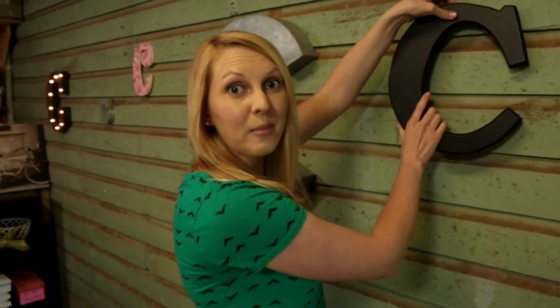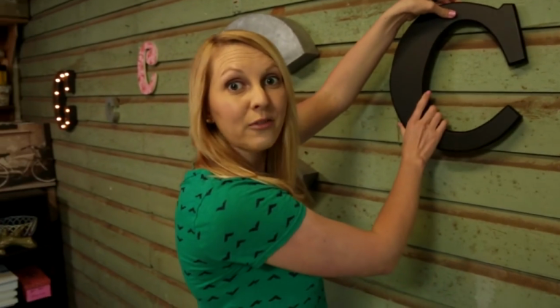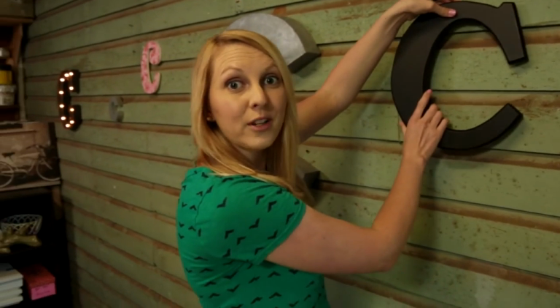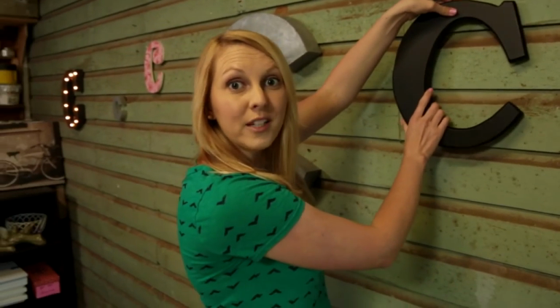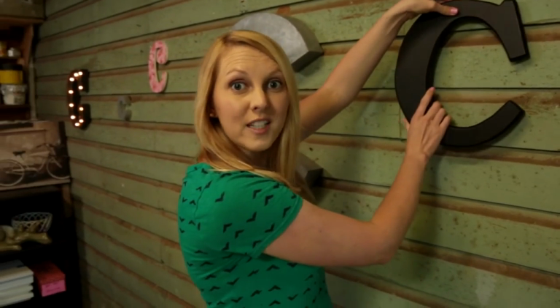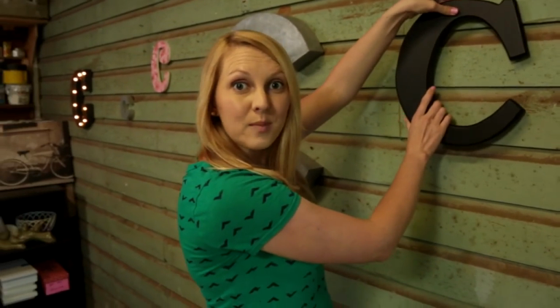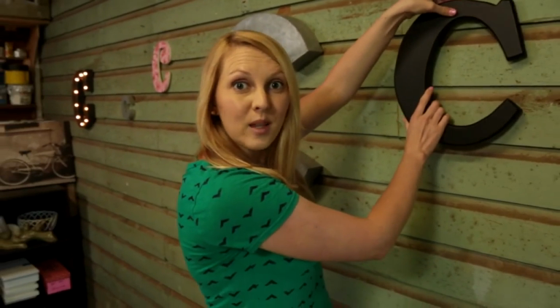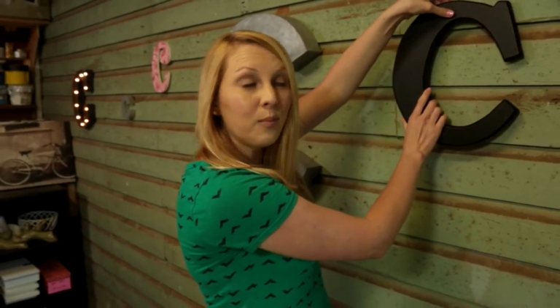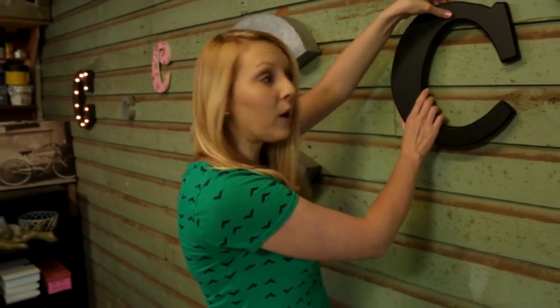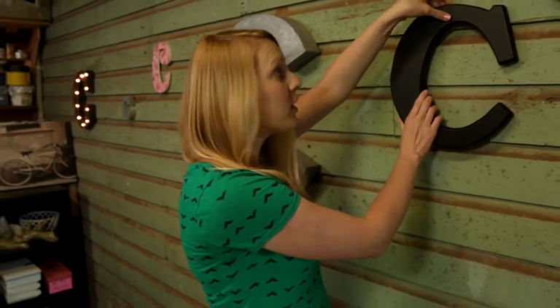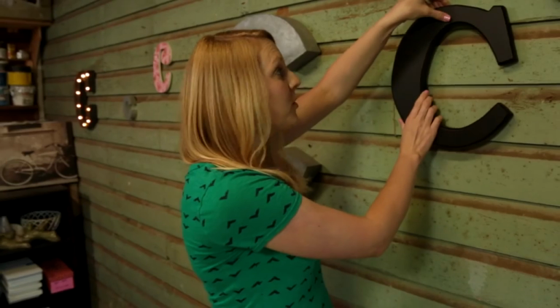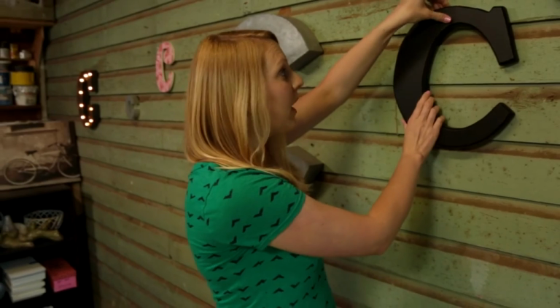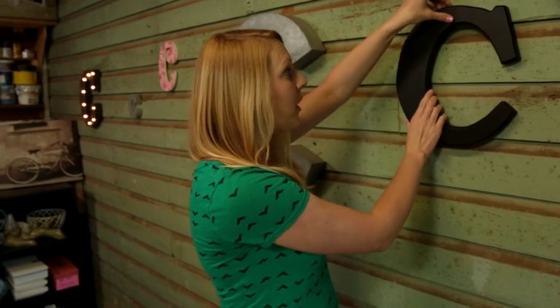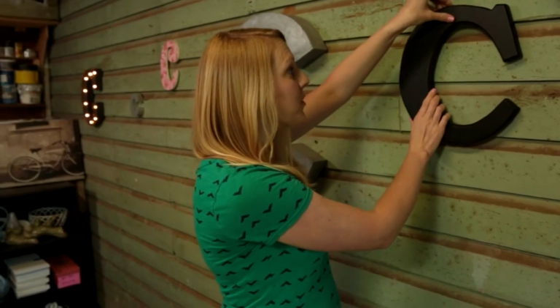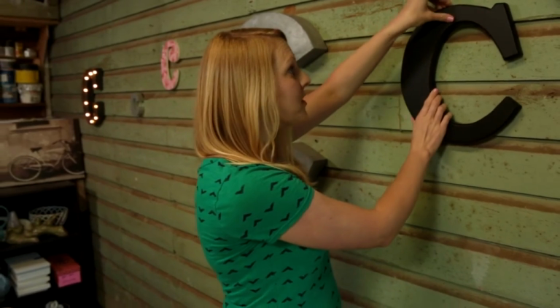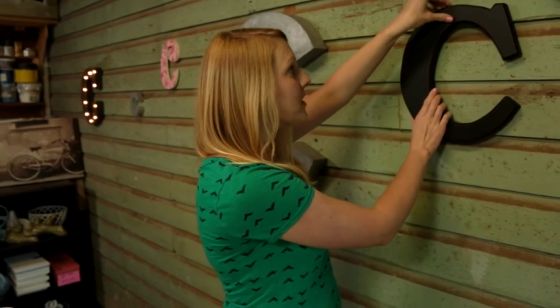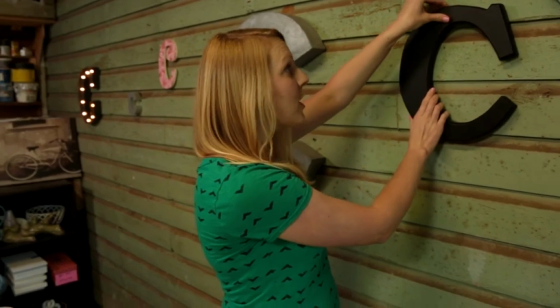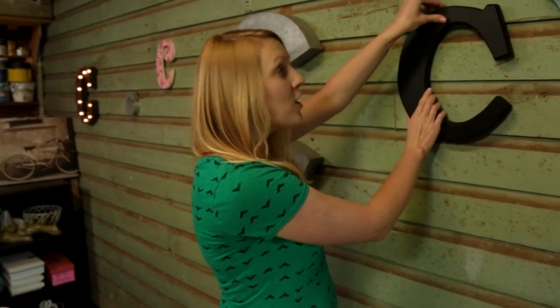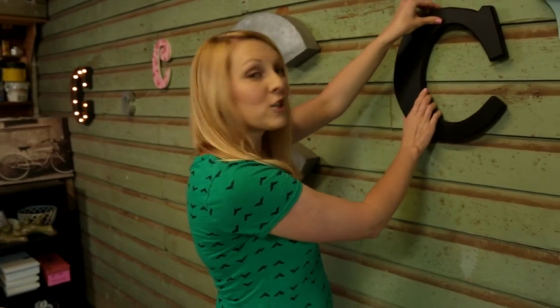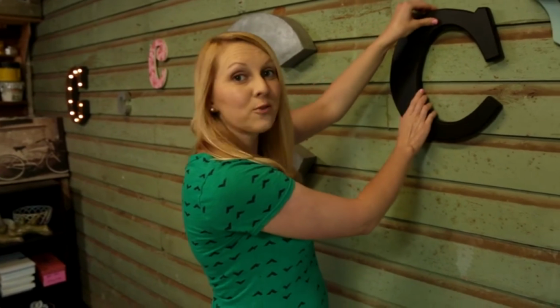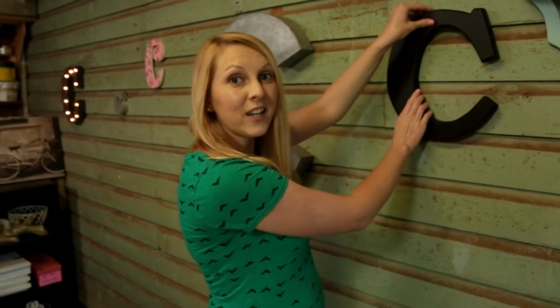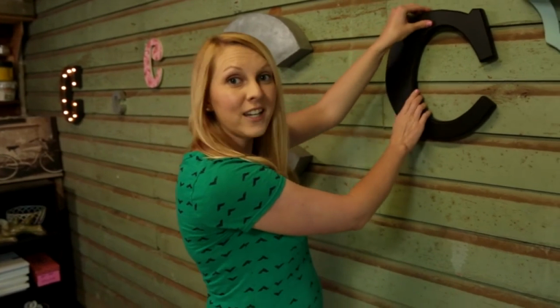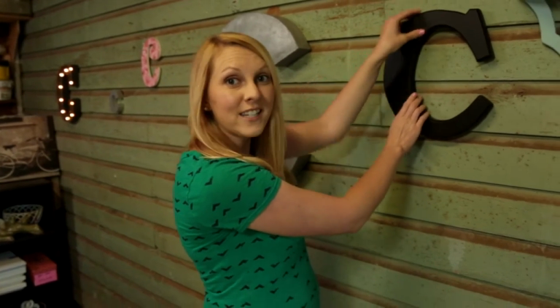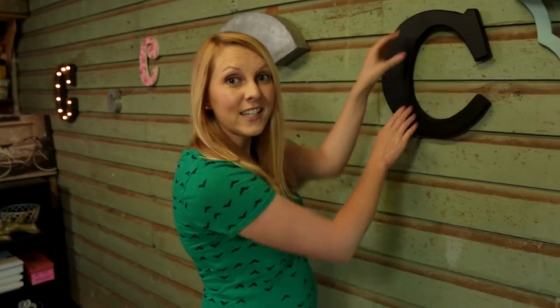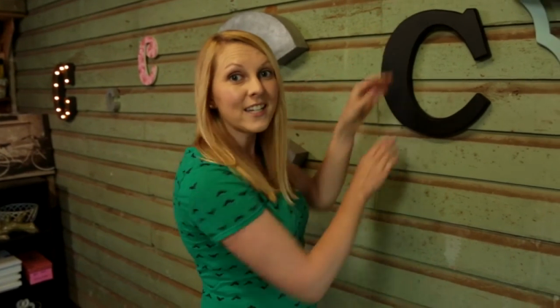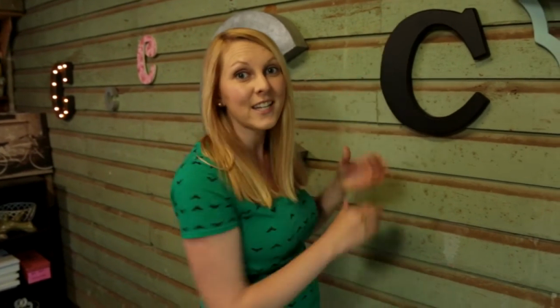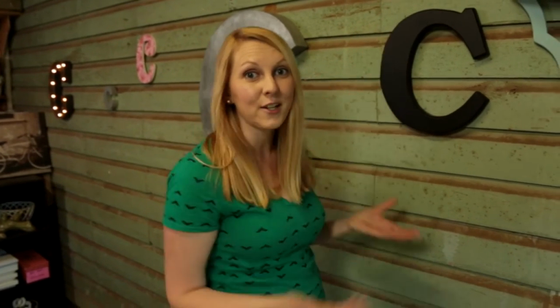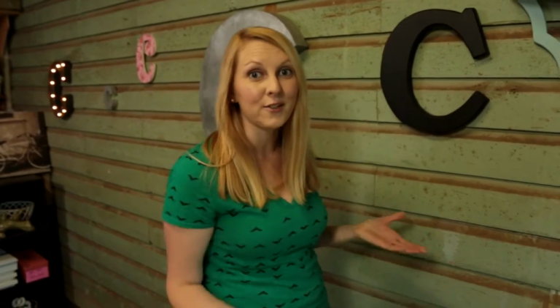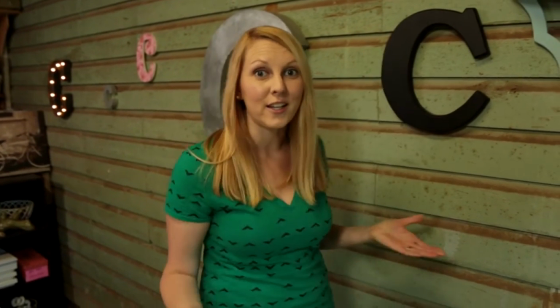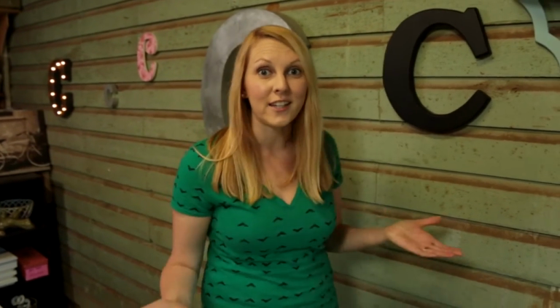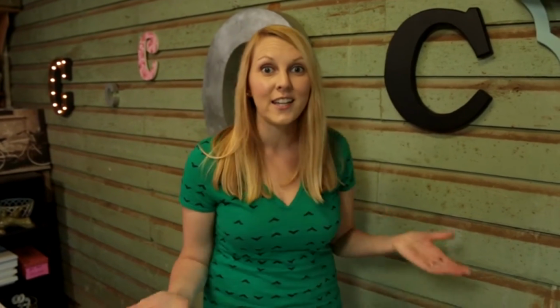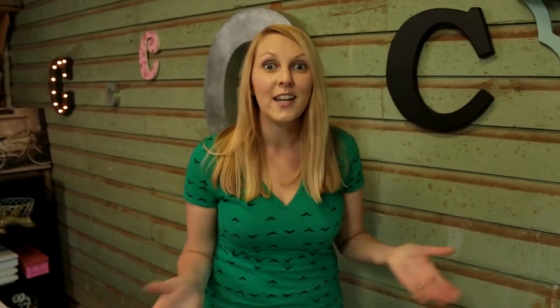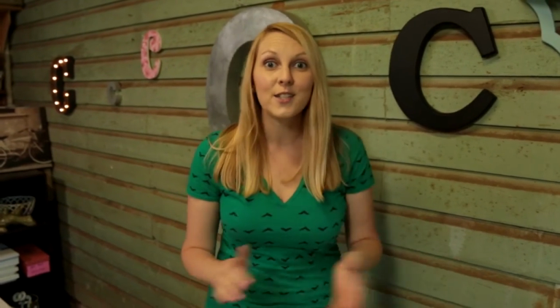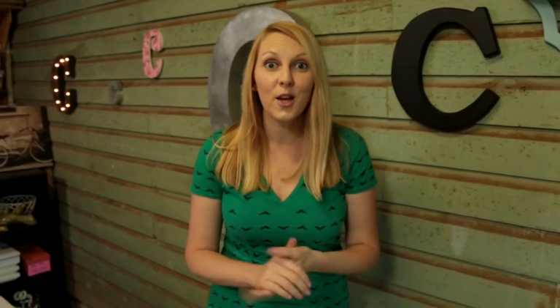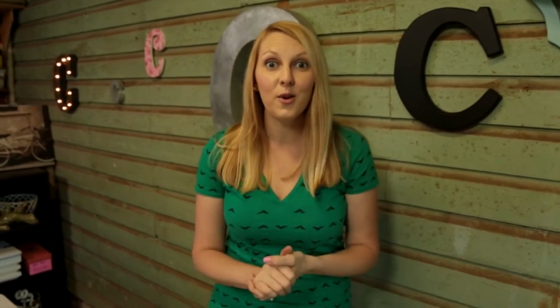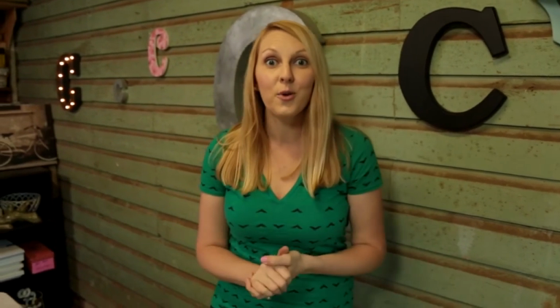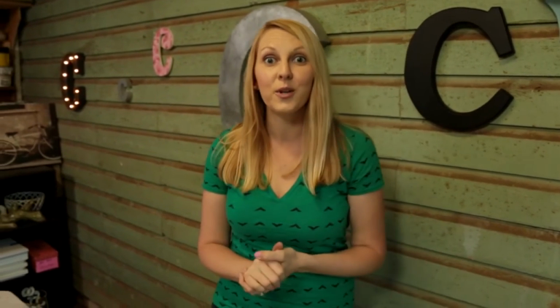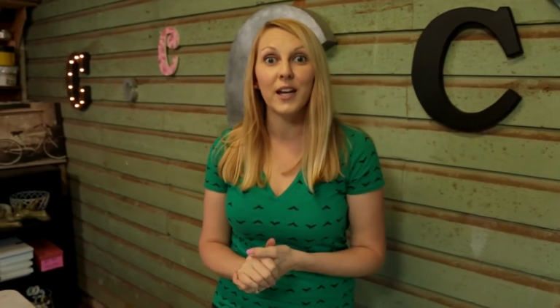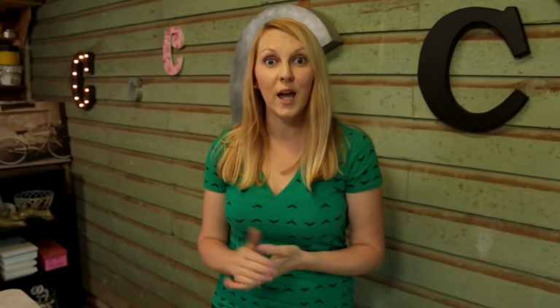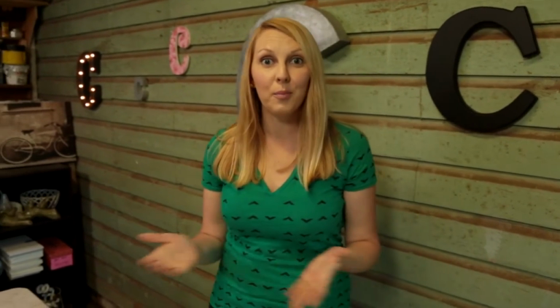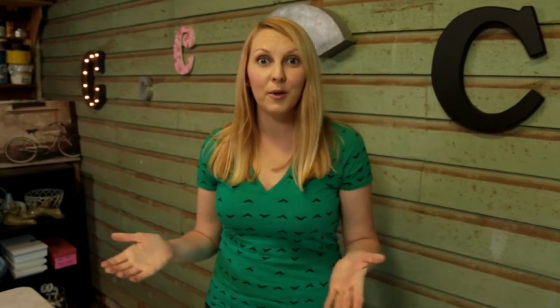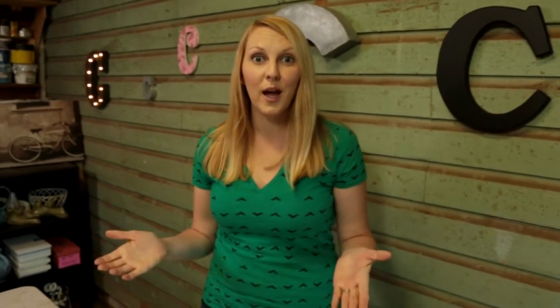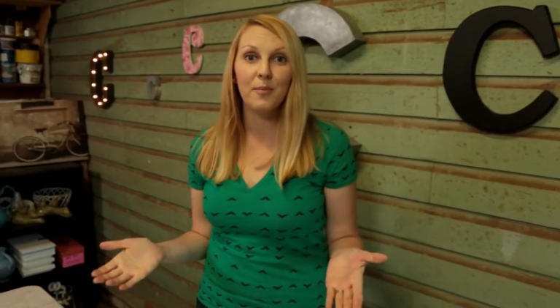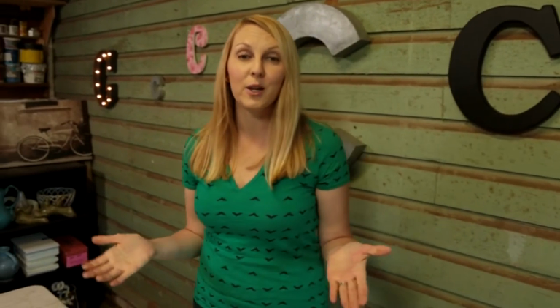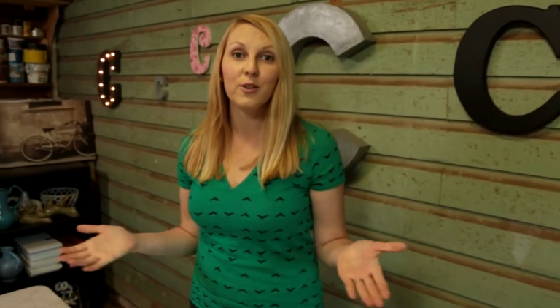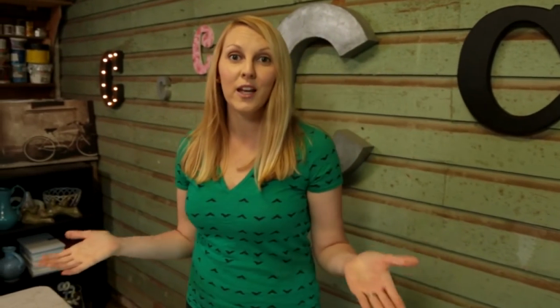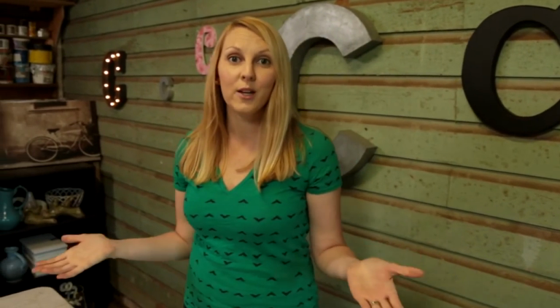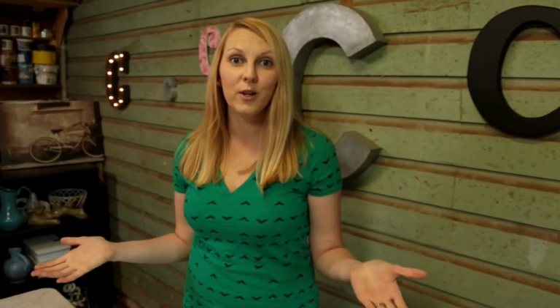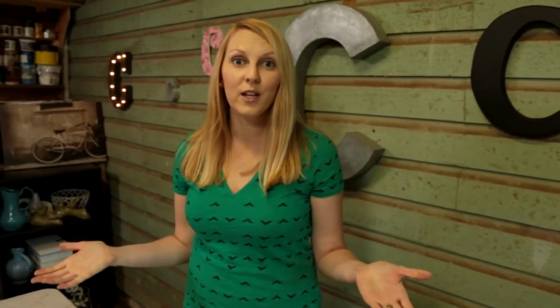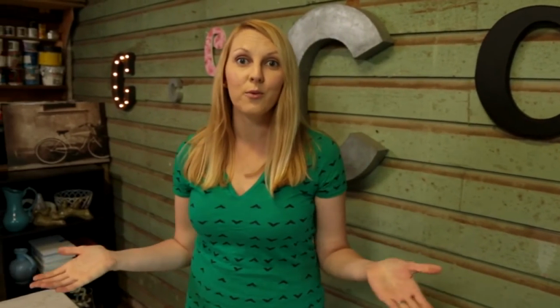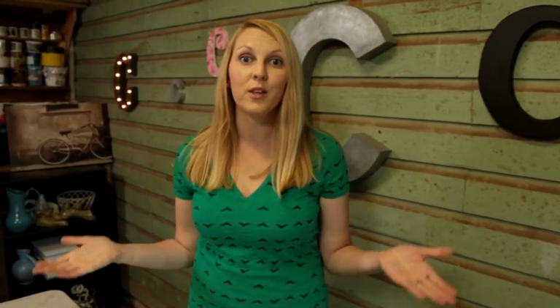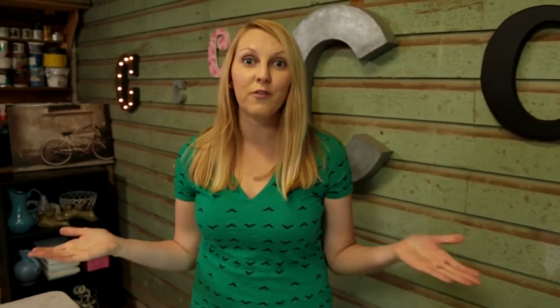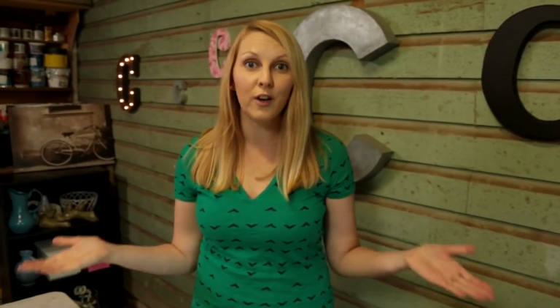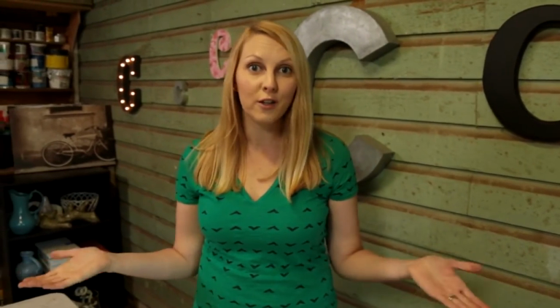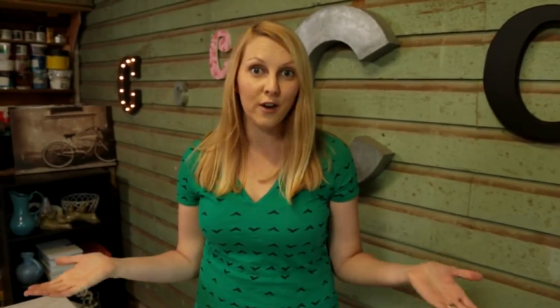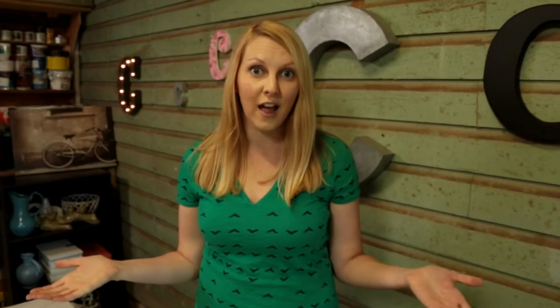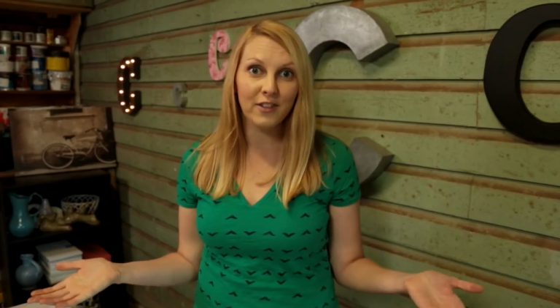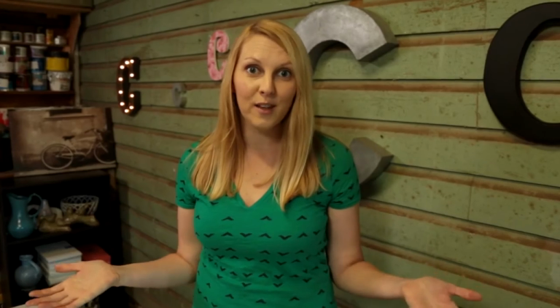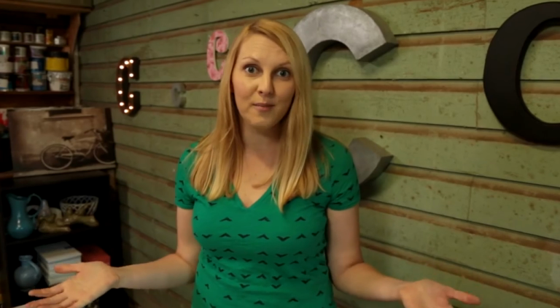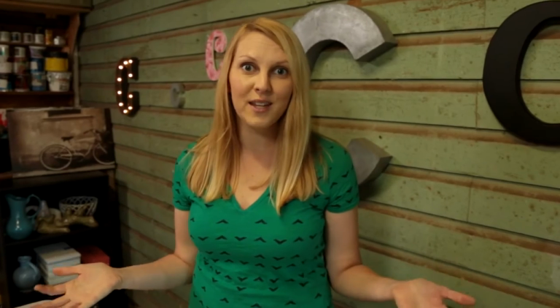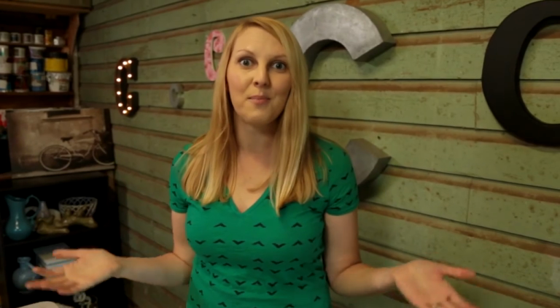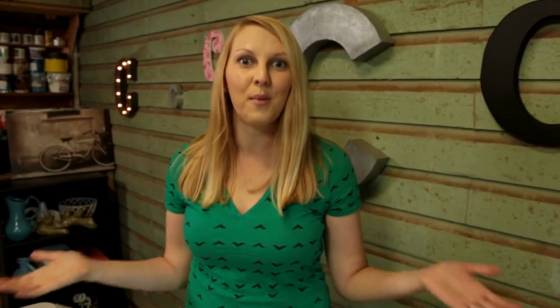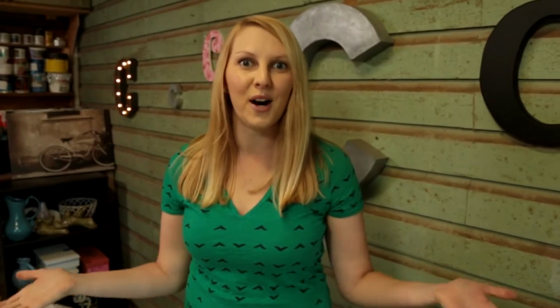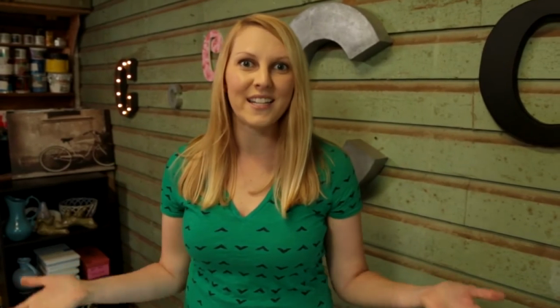My friend Elizabeth bought a new house, and she's ready to get it decorated. So we're going to help her out by creating one with a fun craft element: moss.